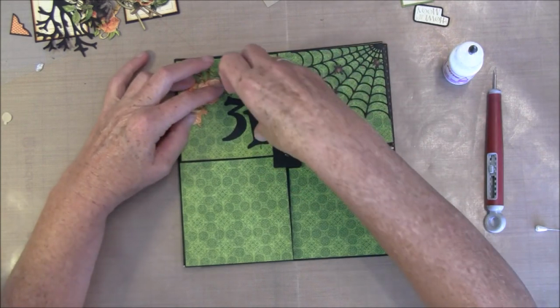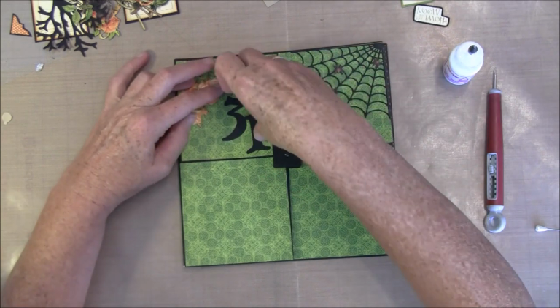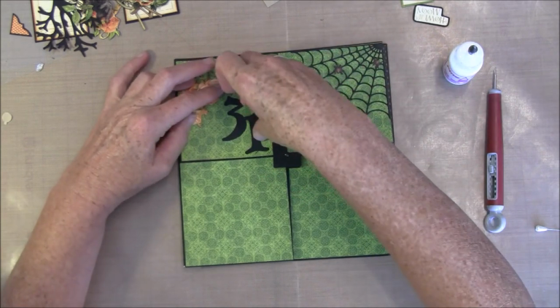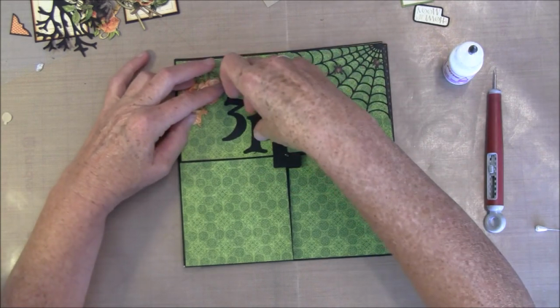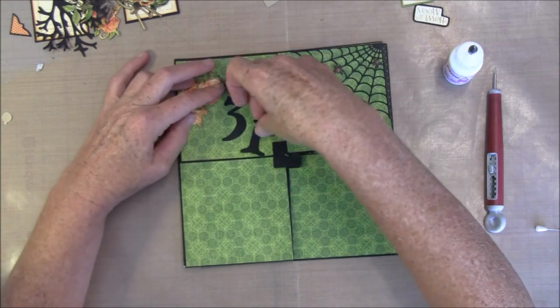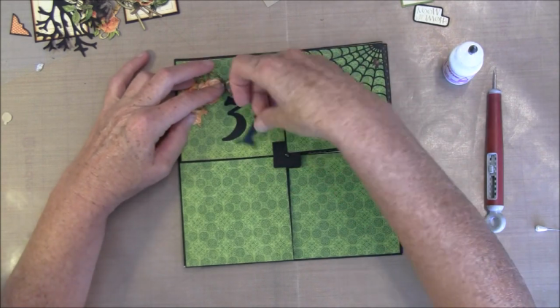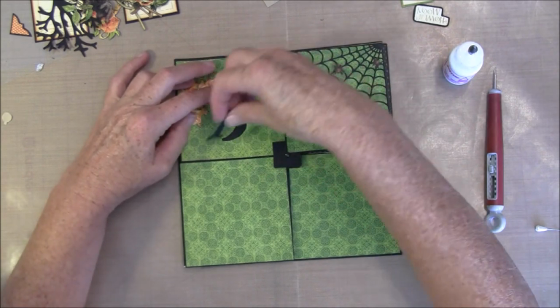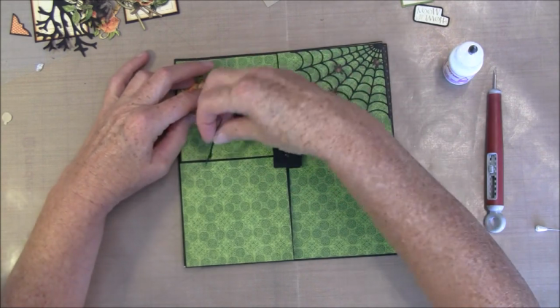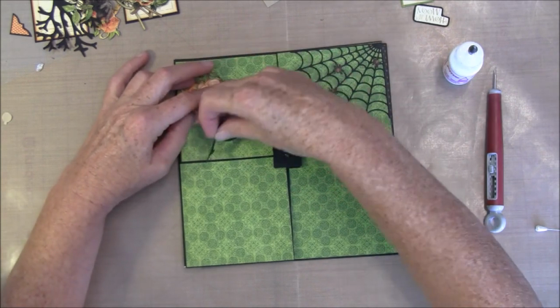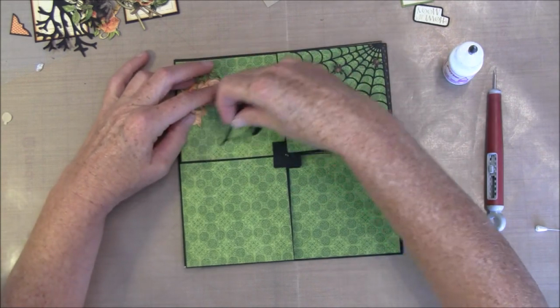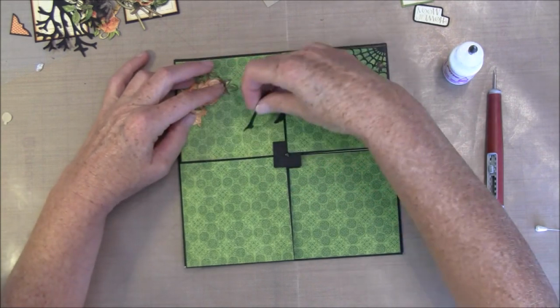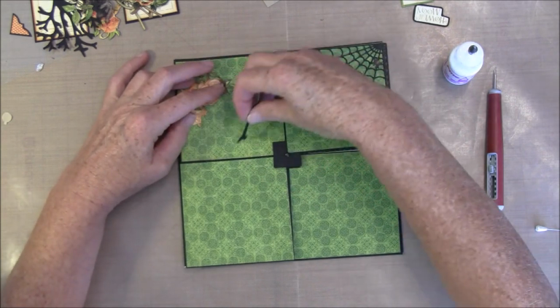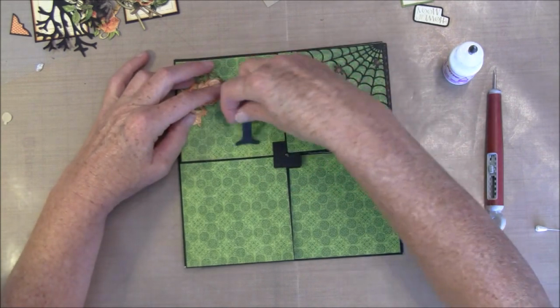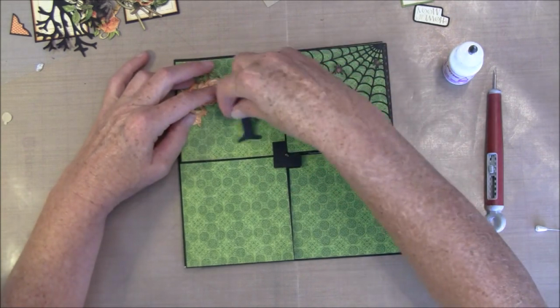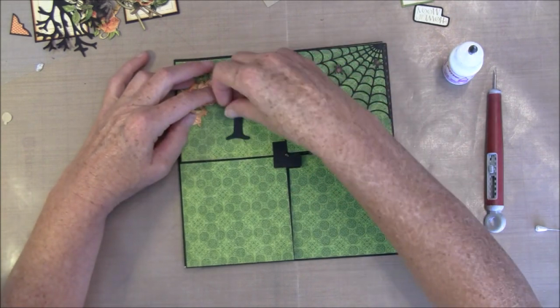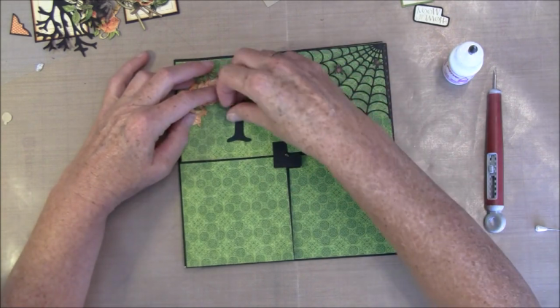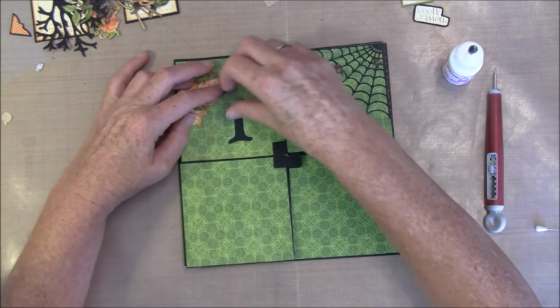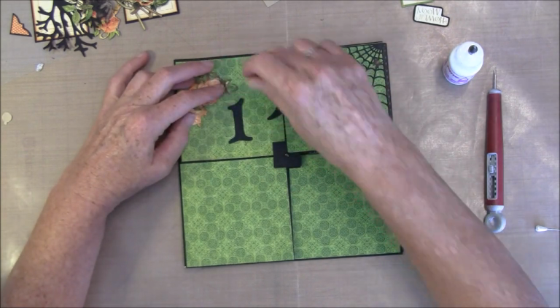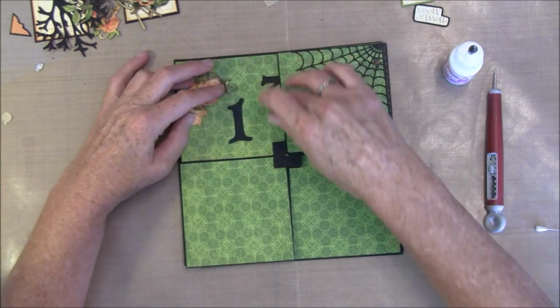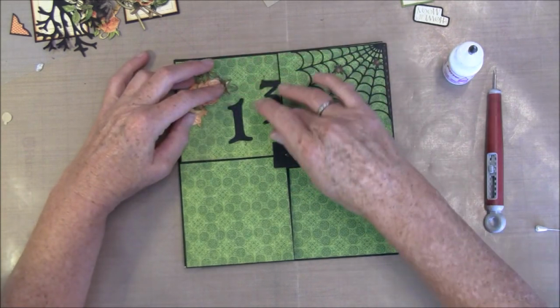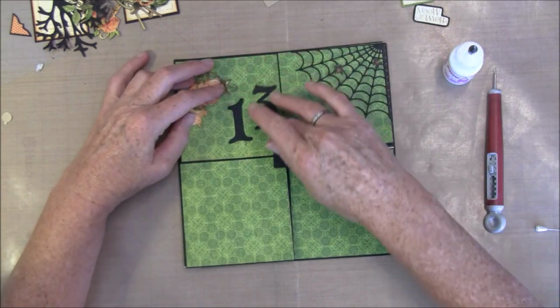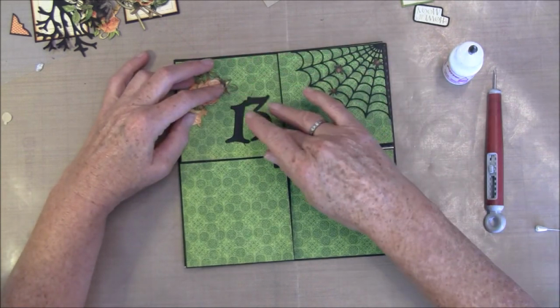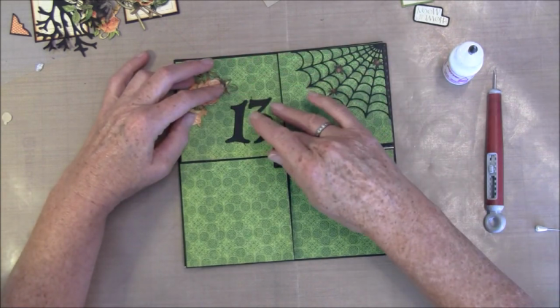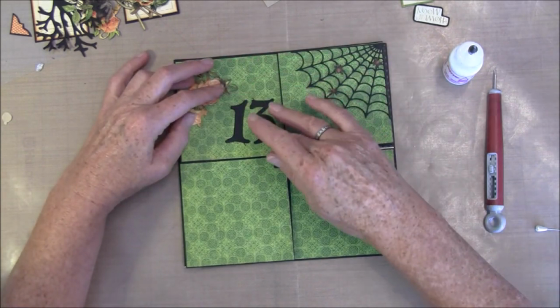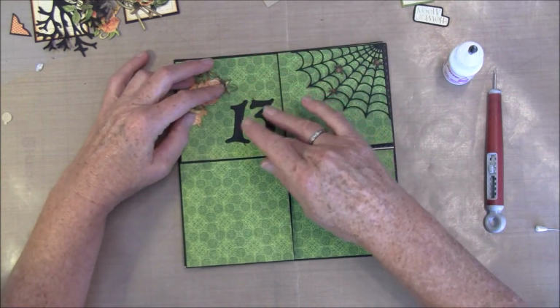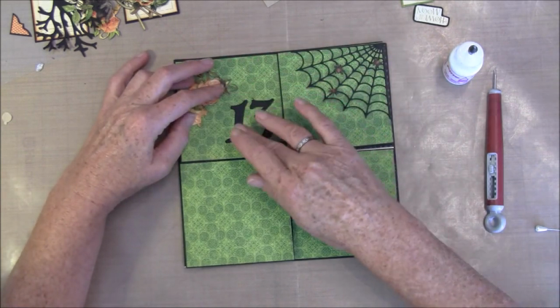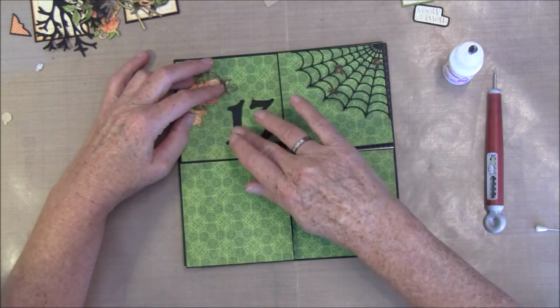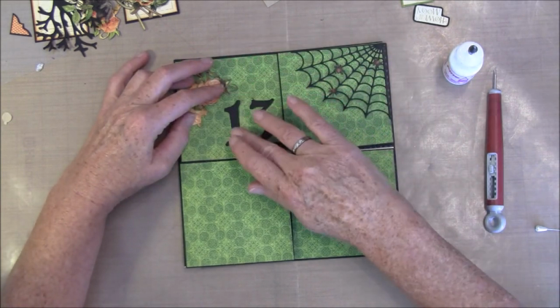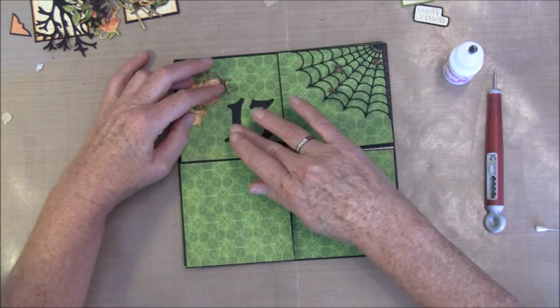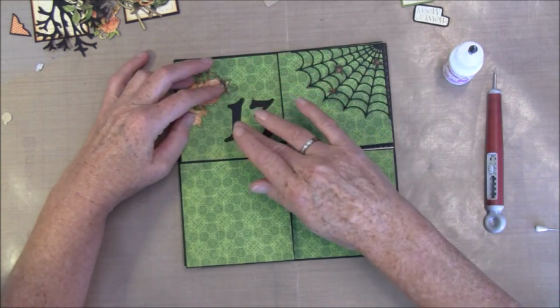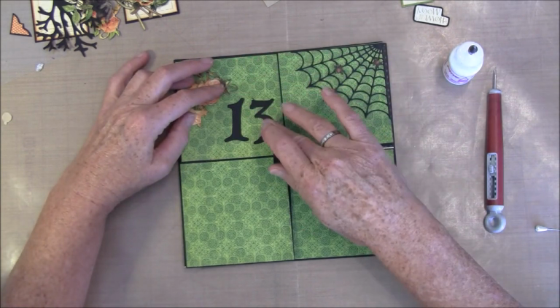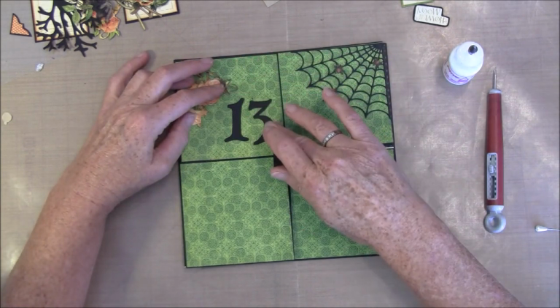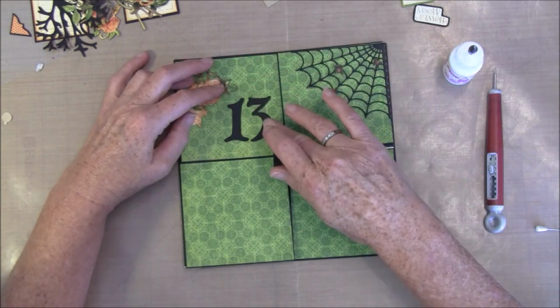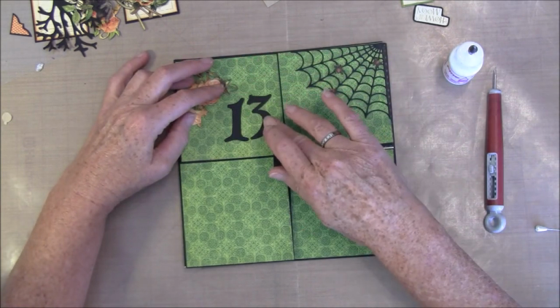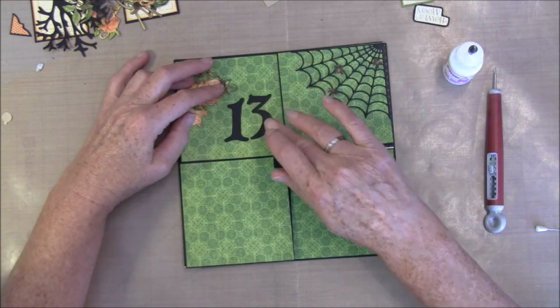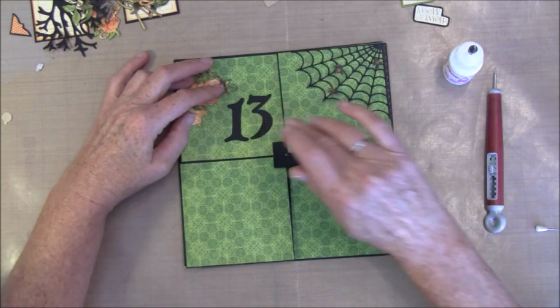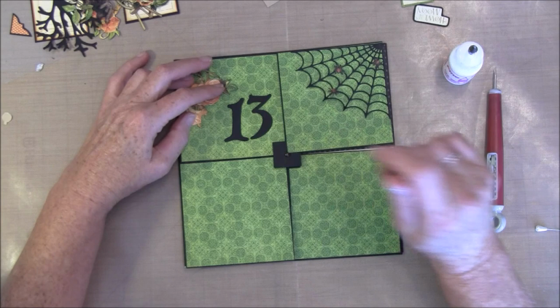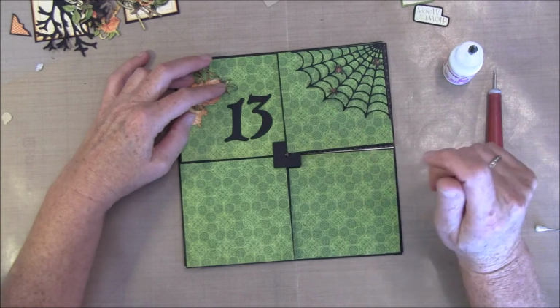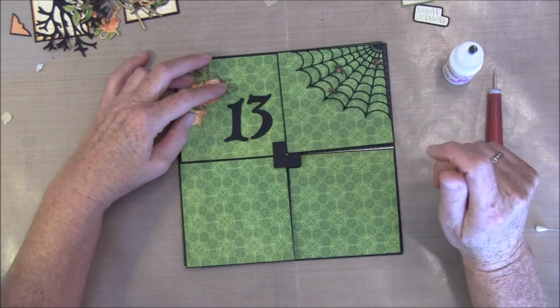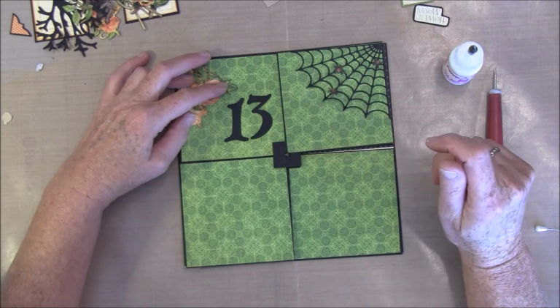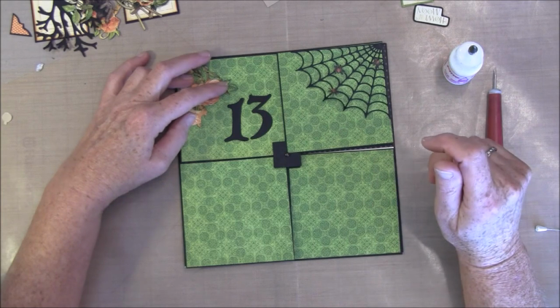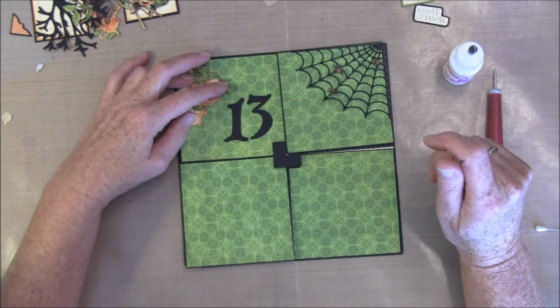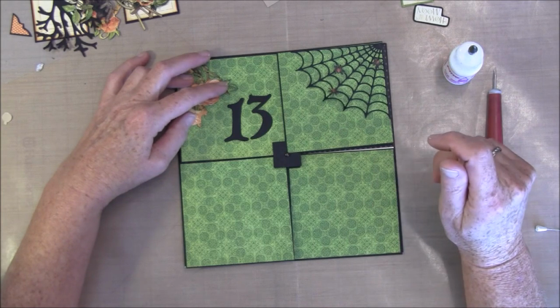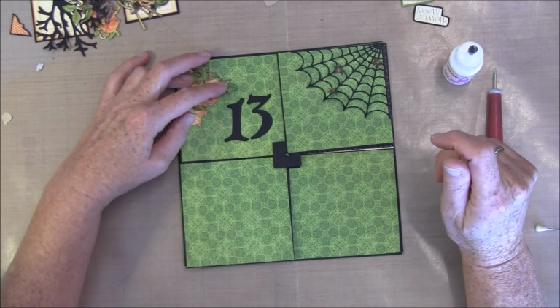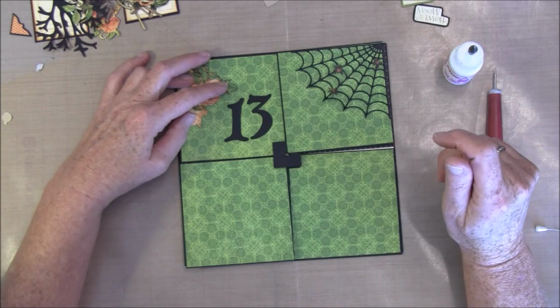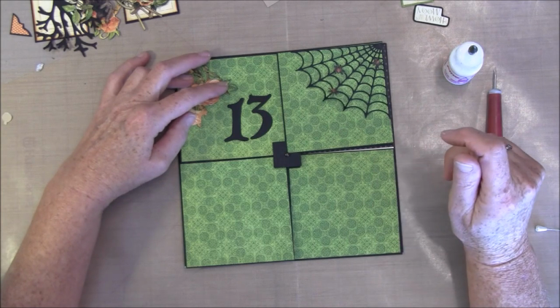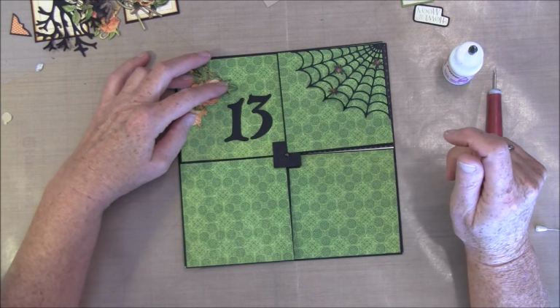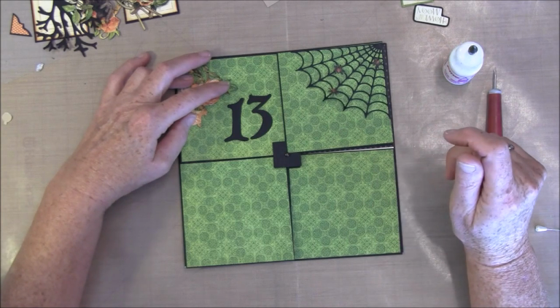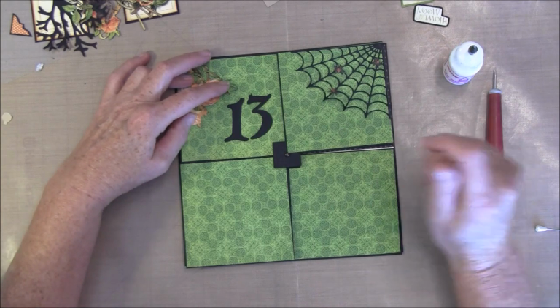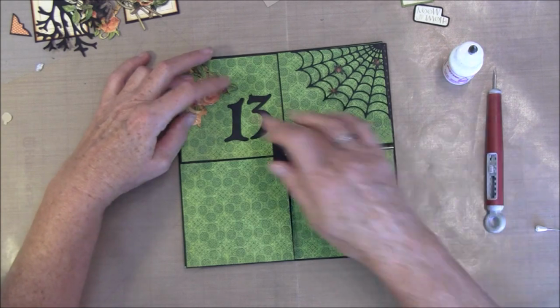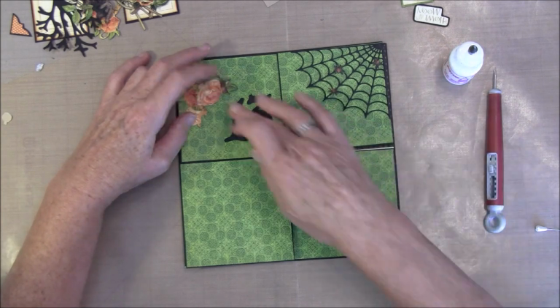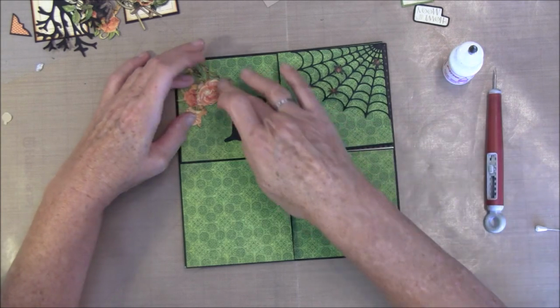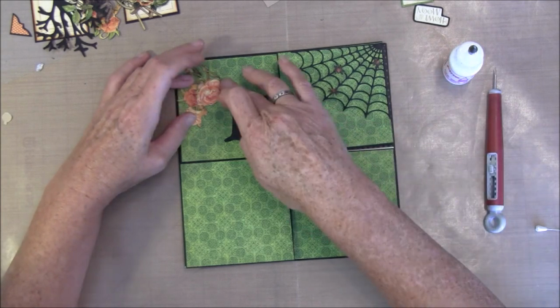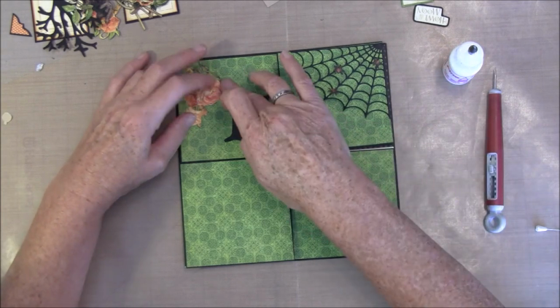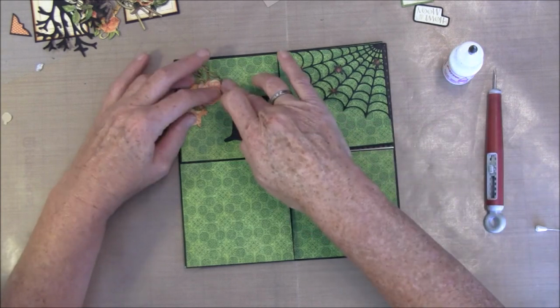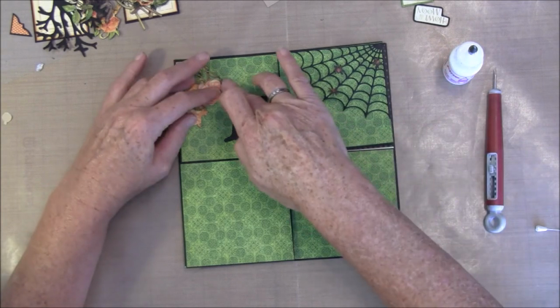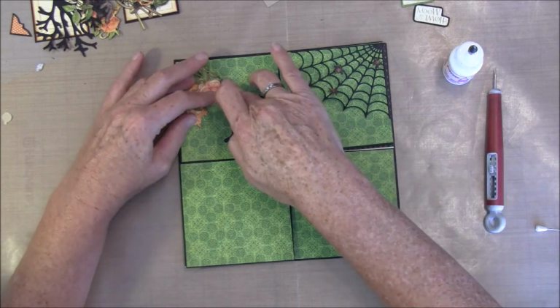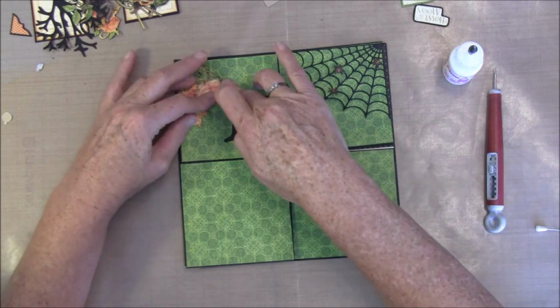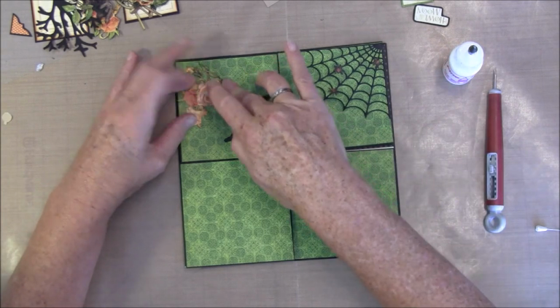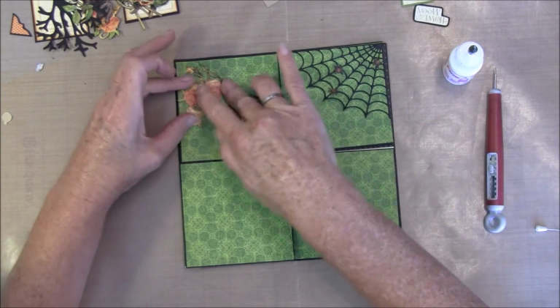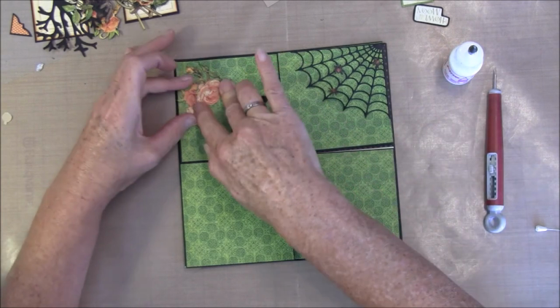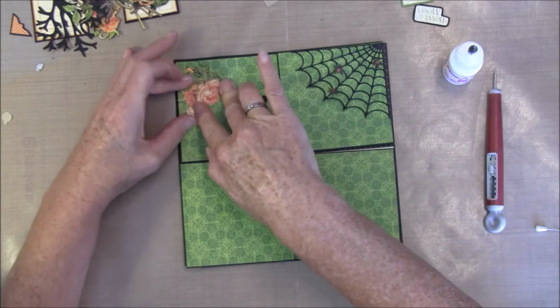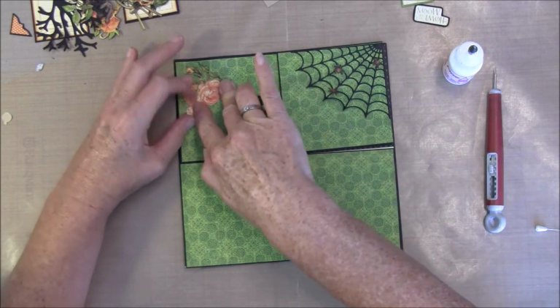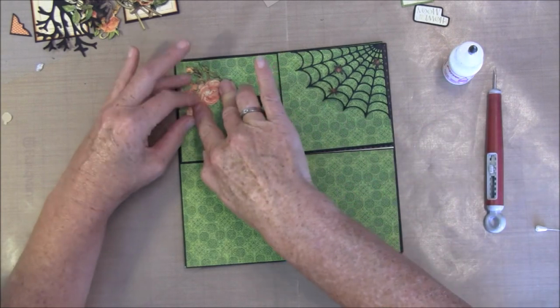Maybe we could make it as 30. I think I do that, just for fun.